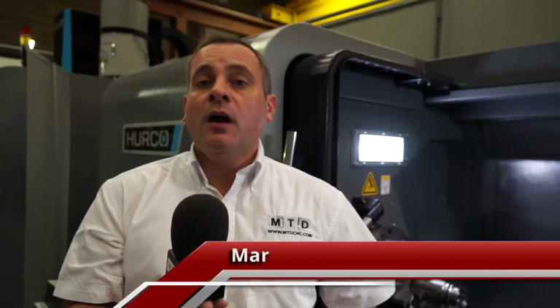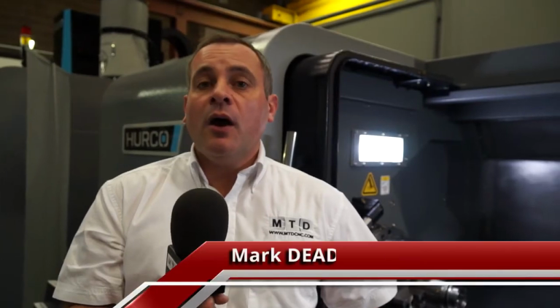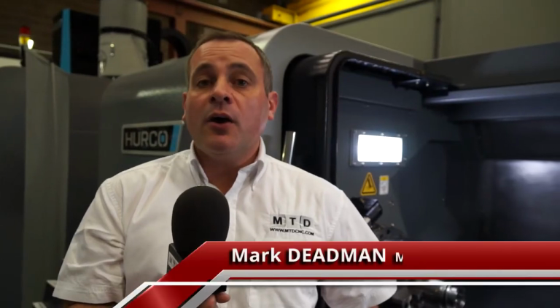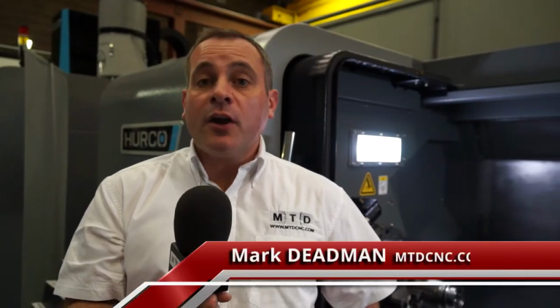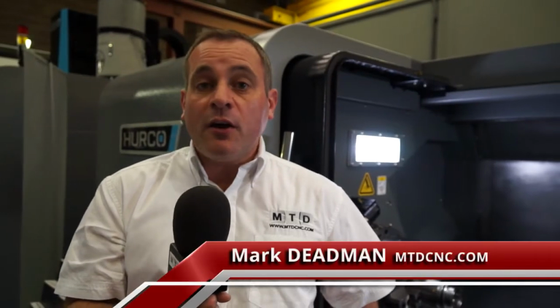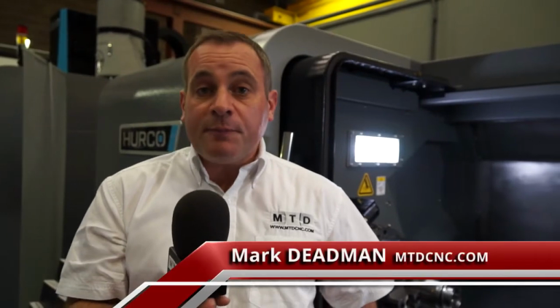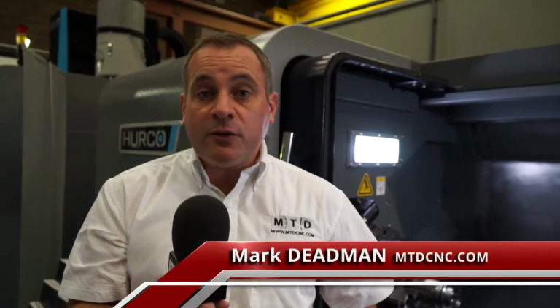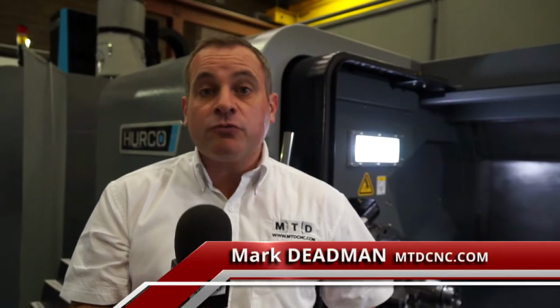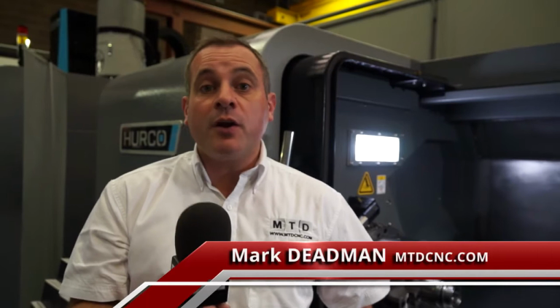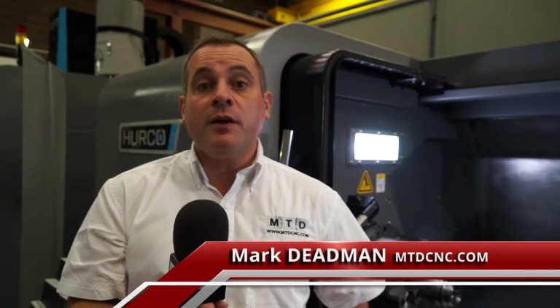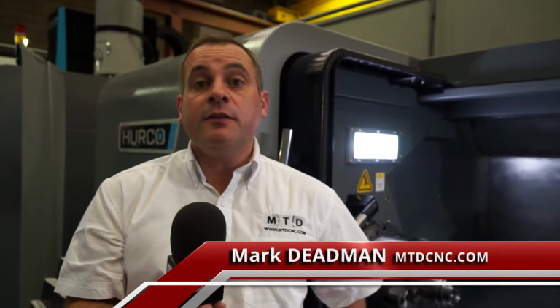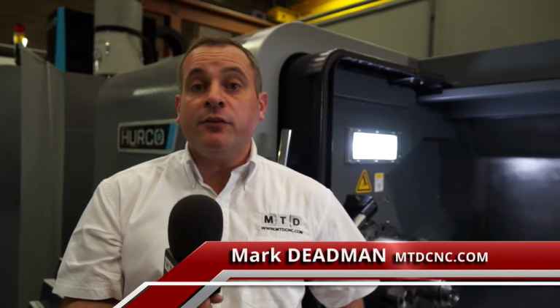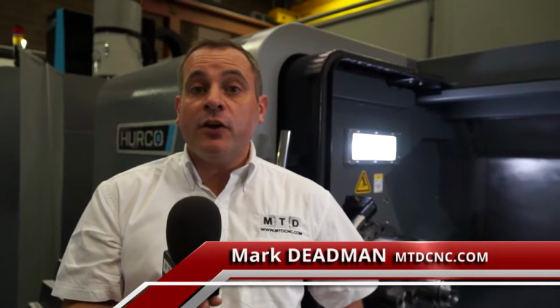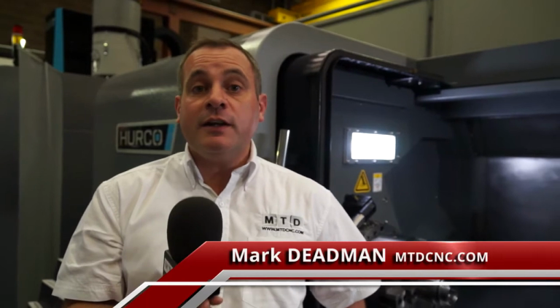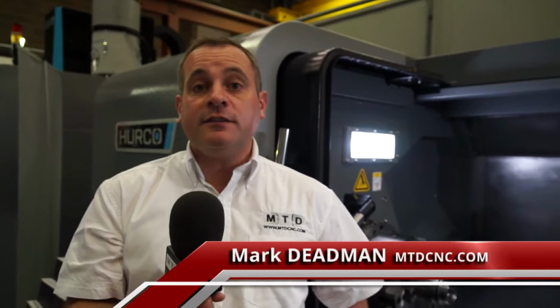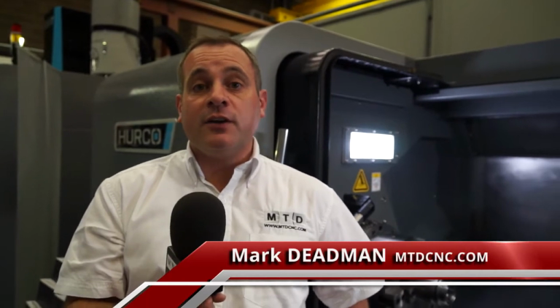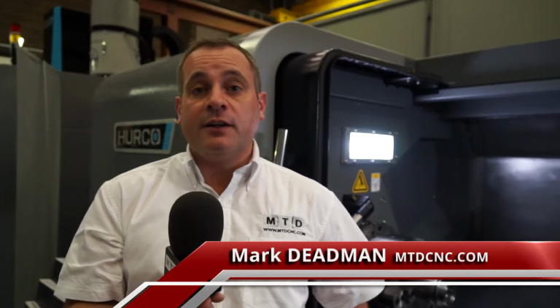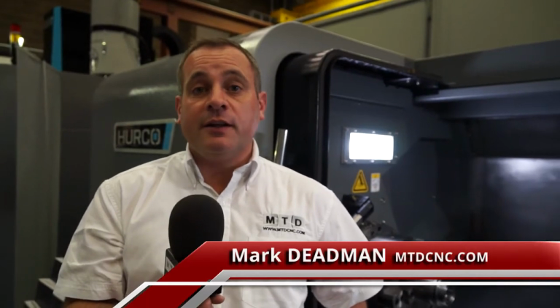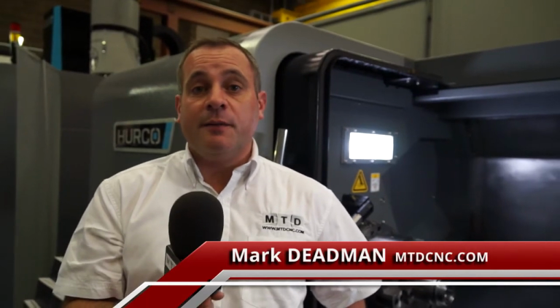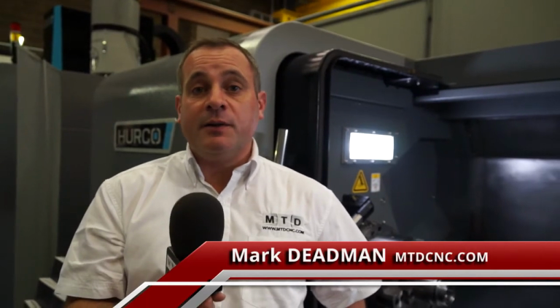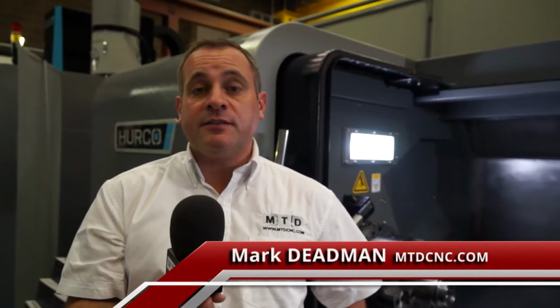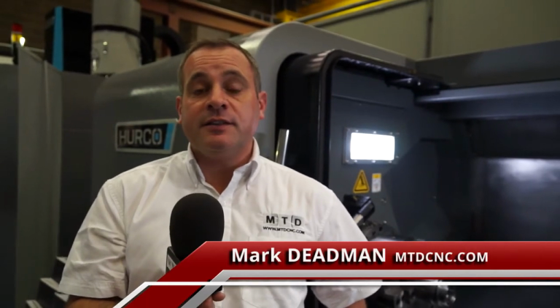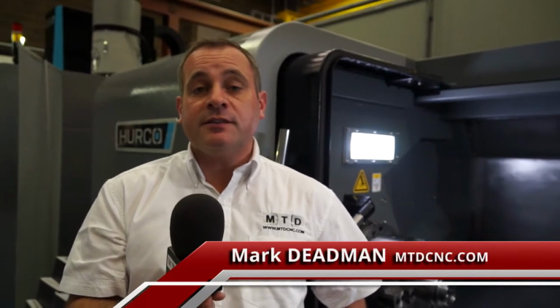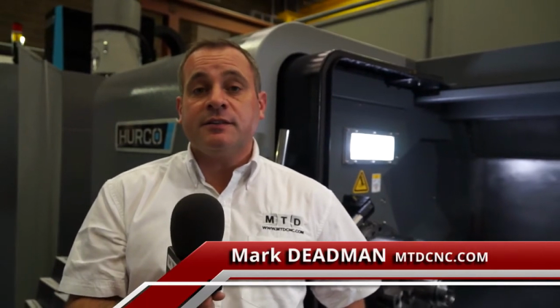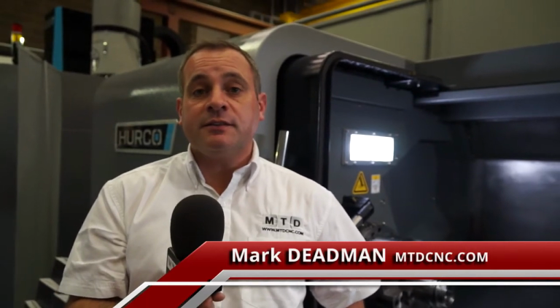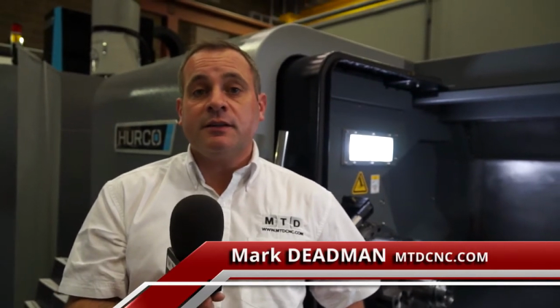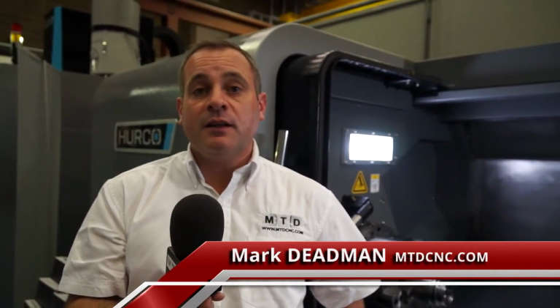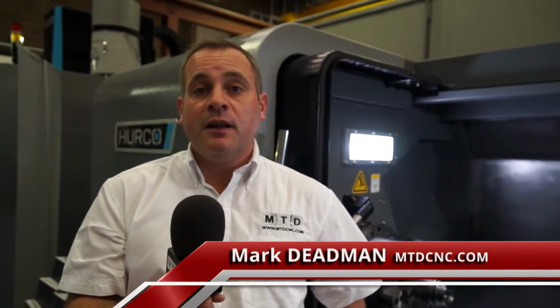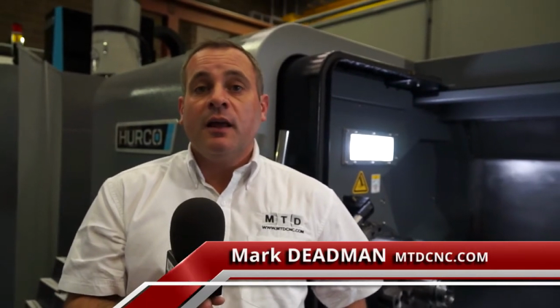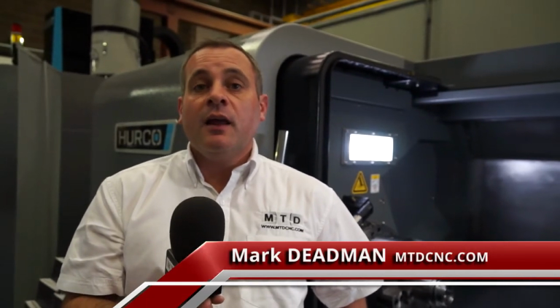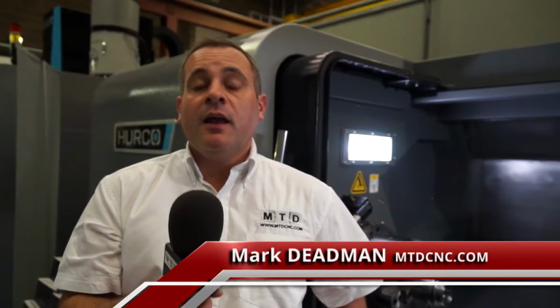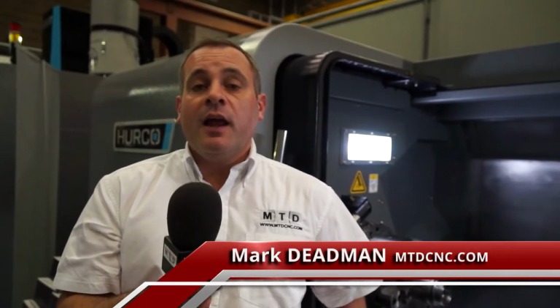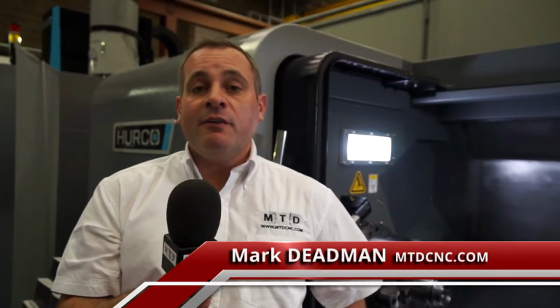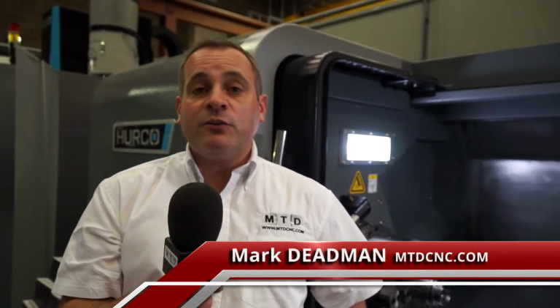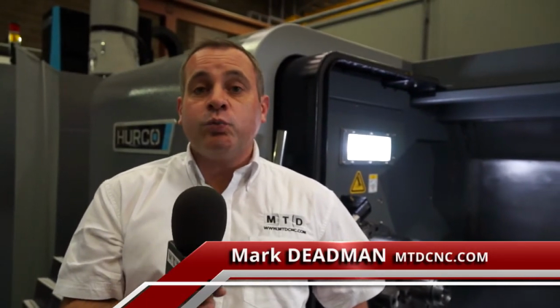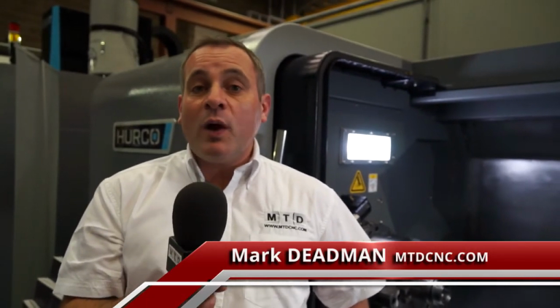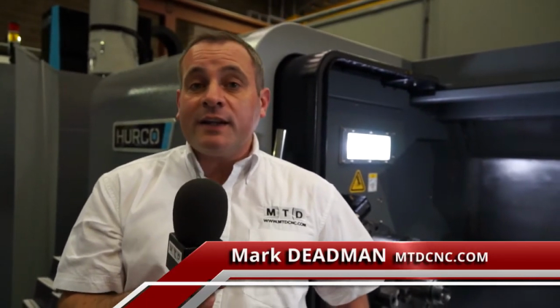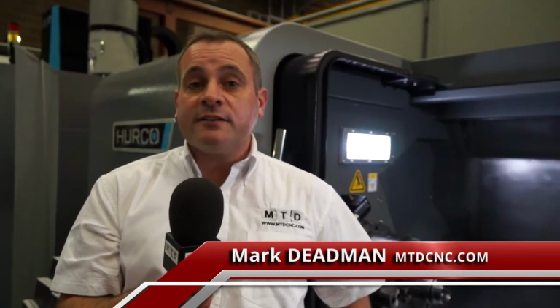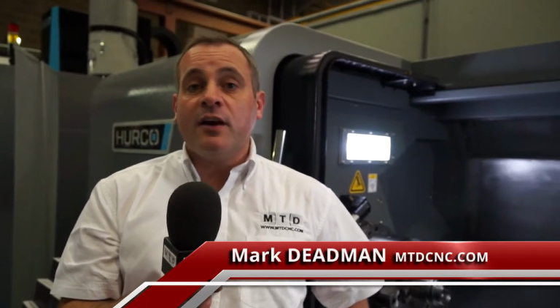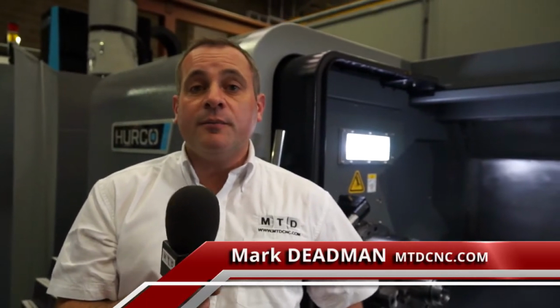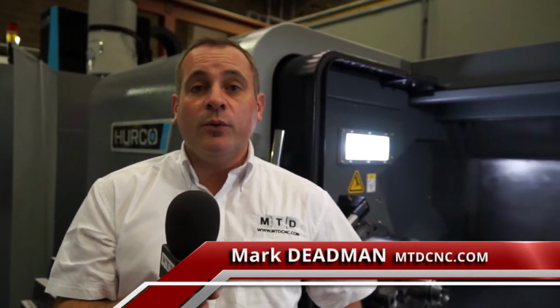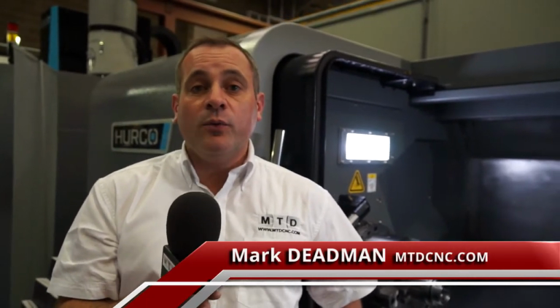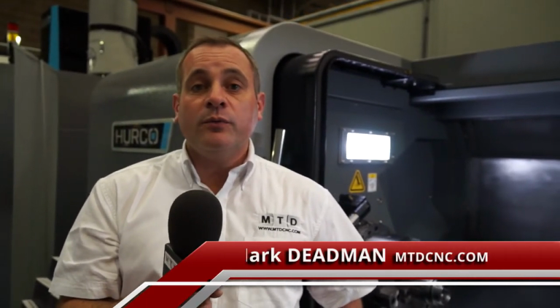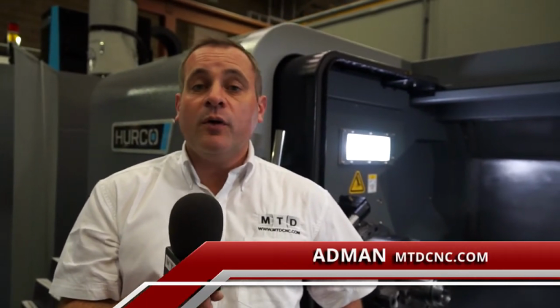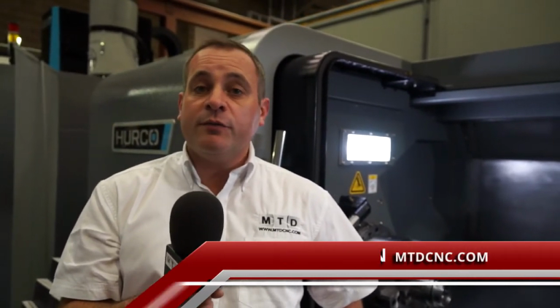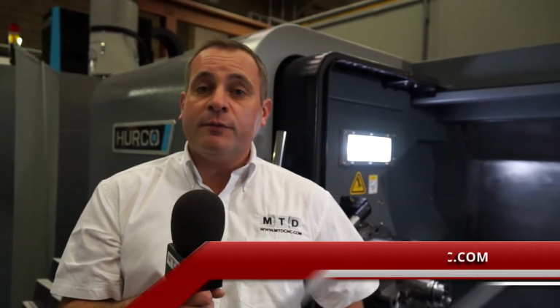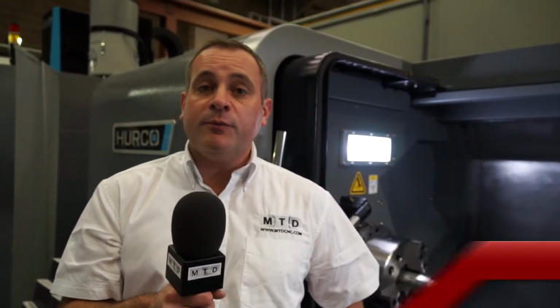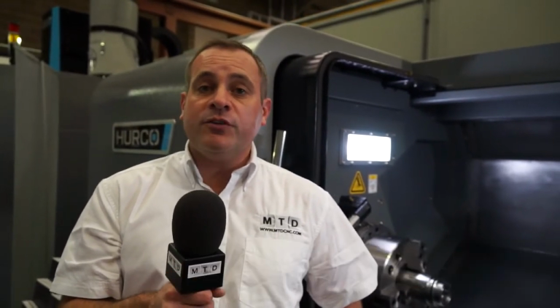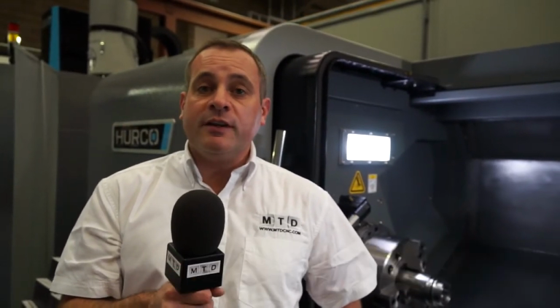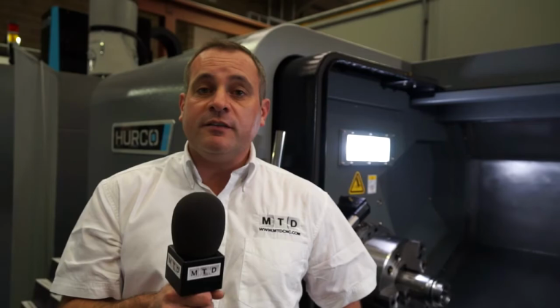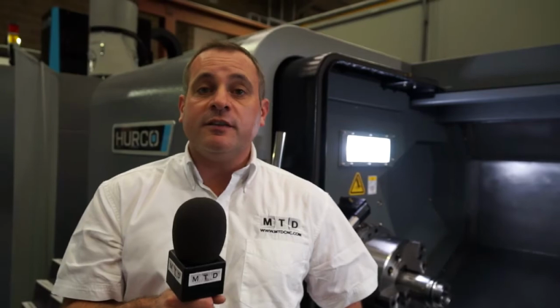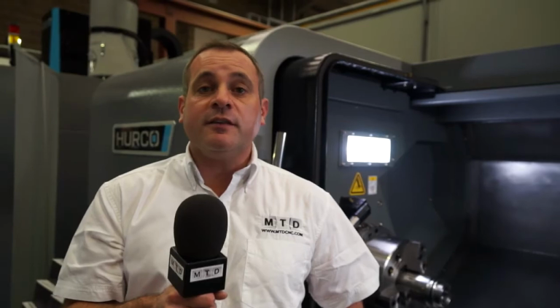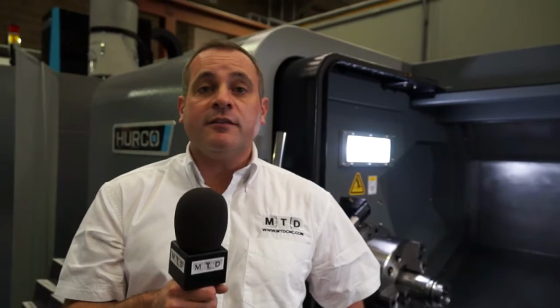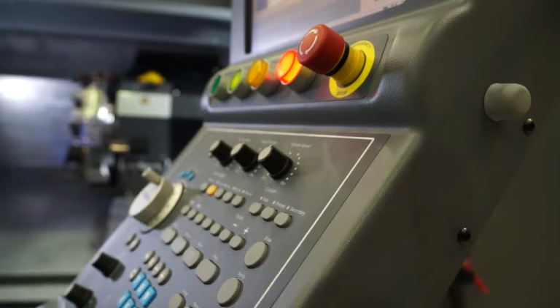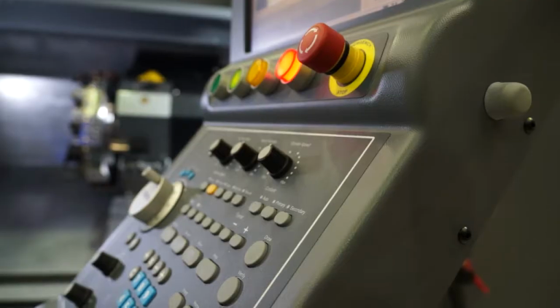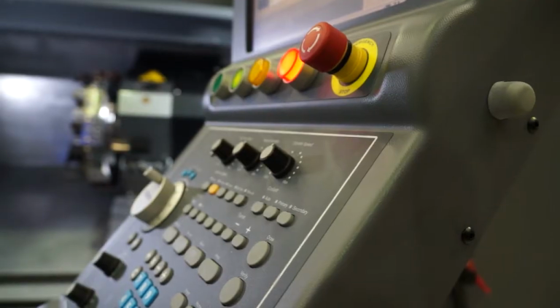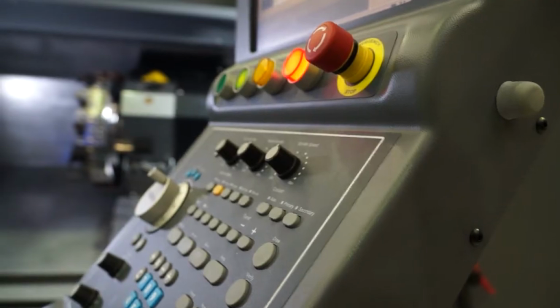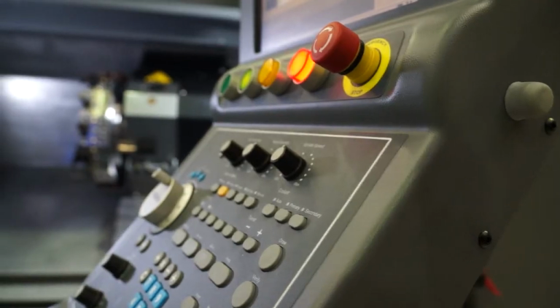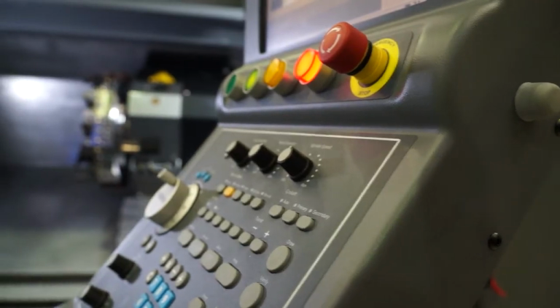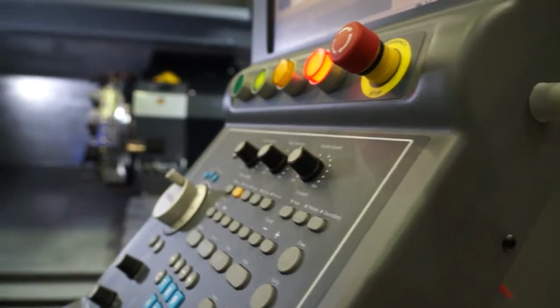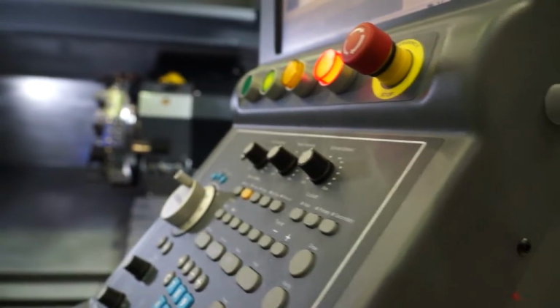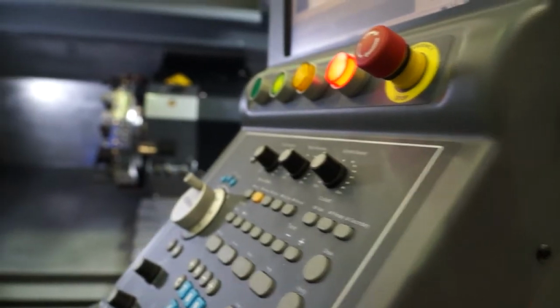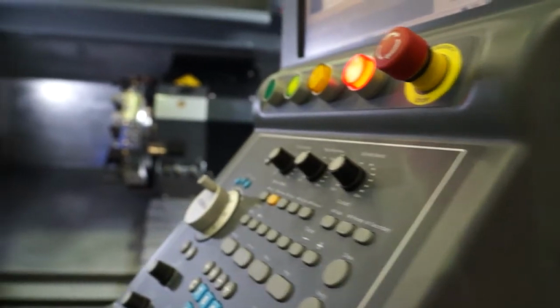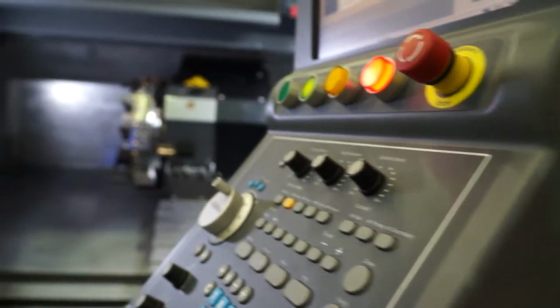Herco have been growing the turning side of their business. Here is one example of their machines — it's the TM12 iron.